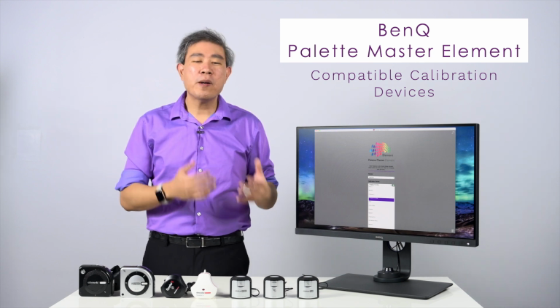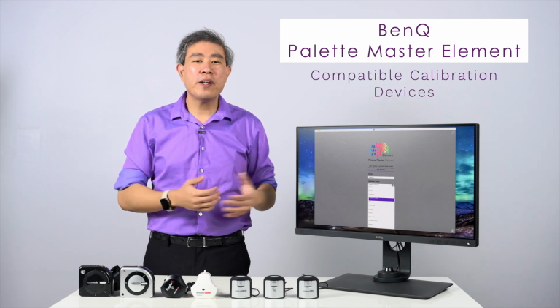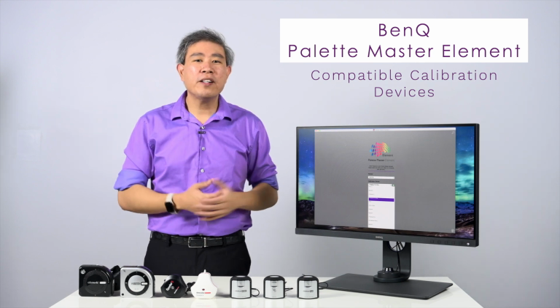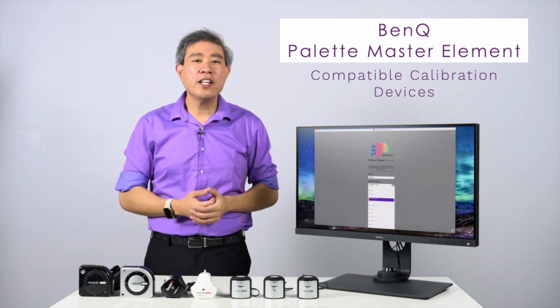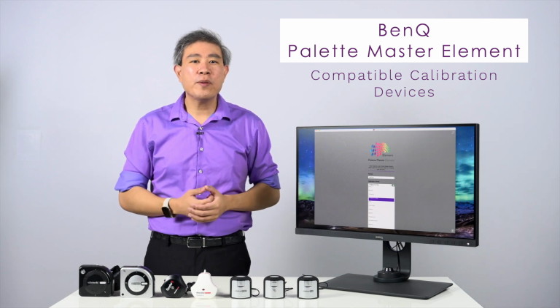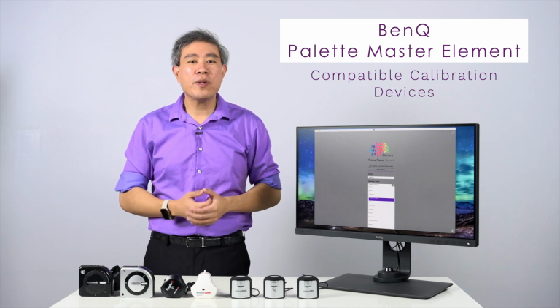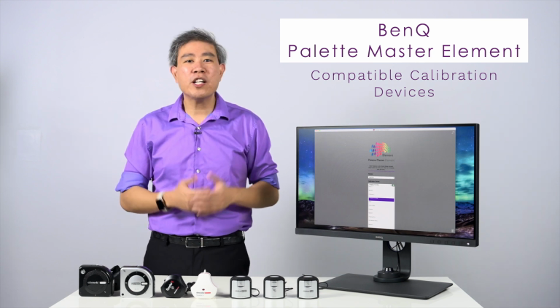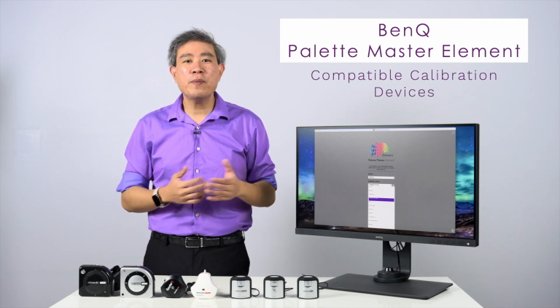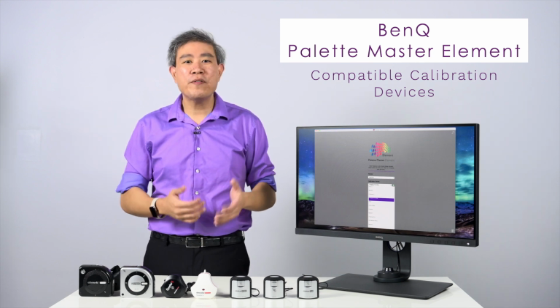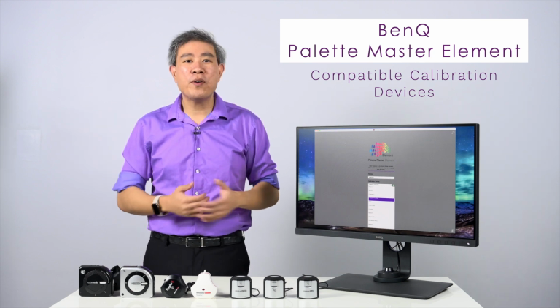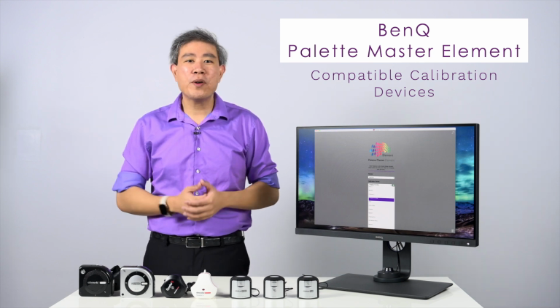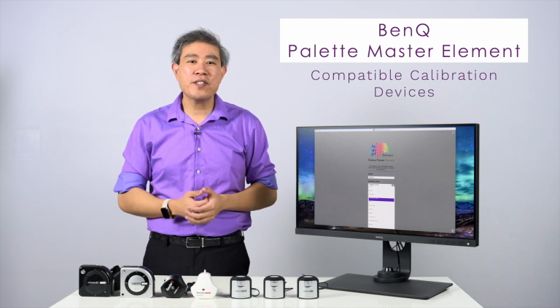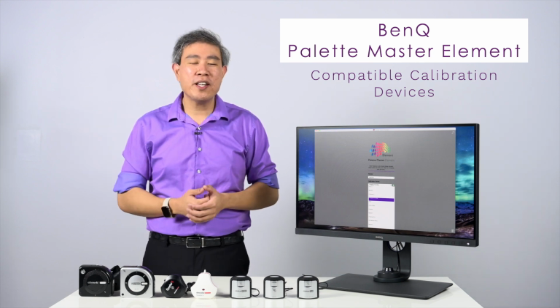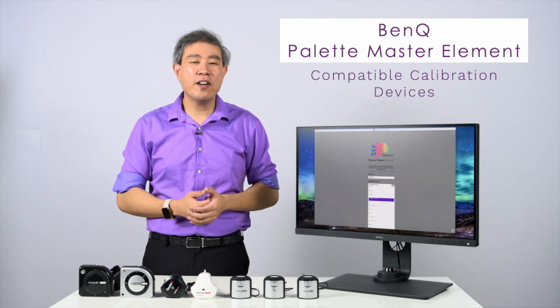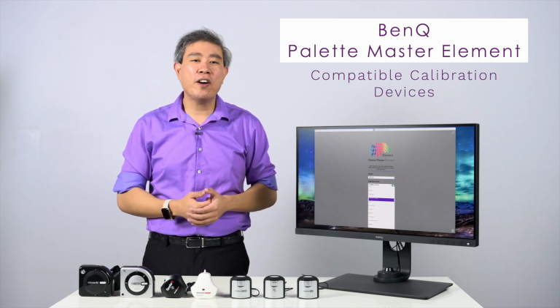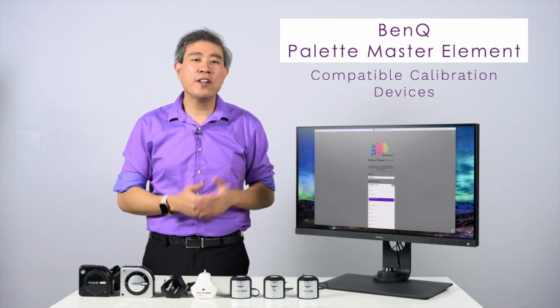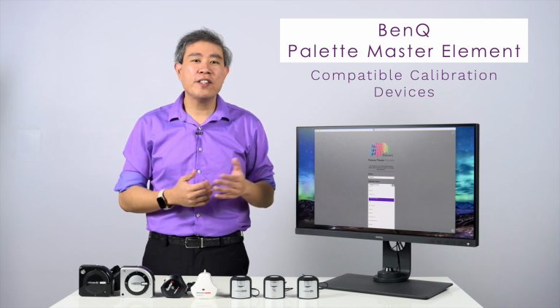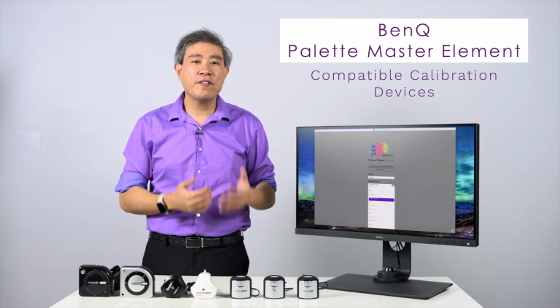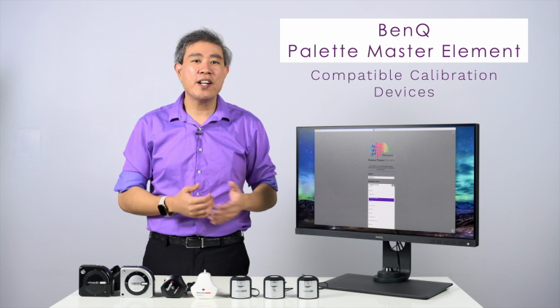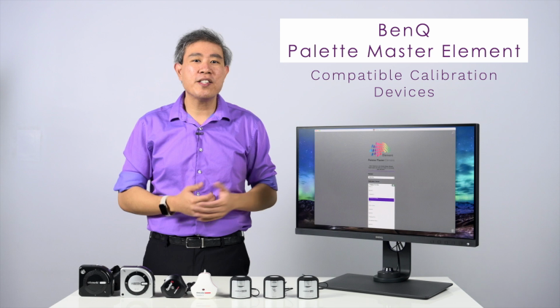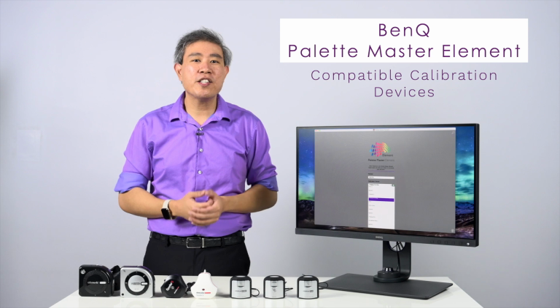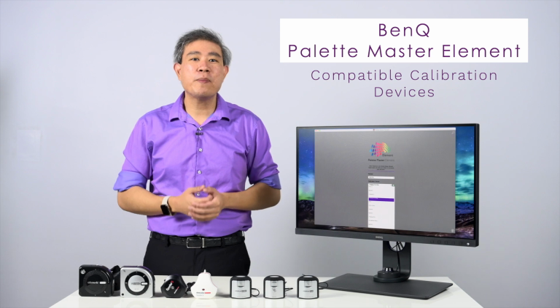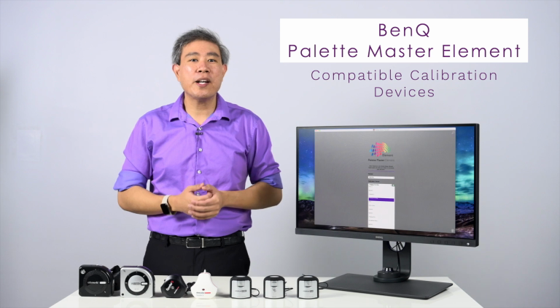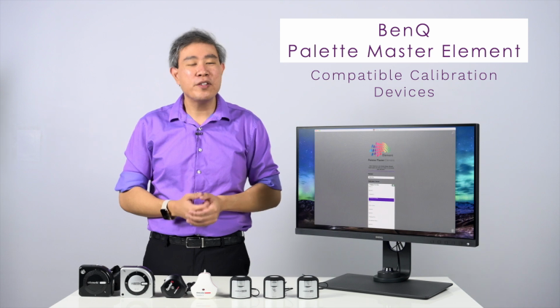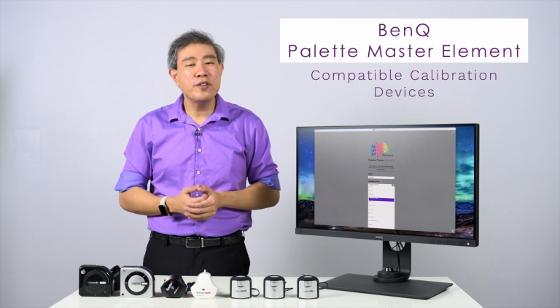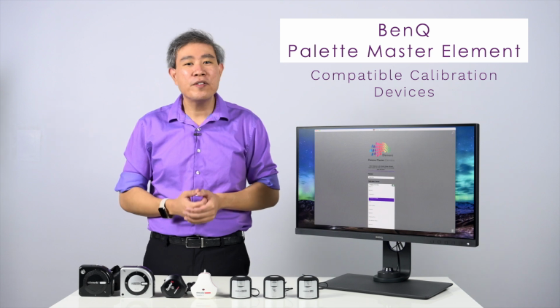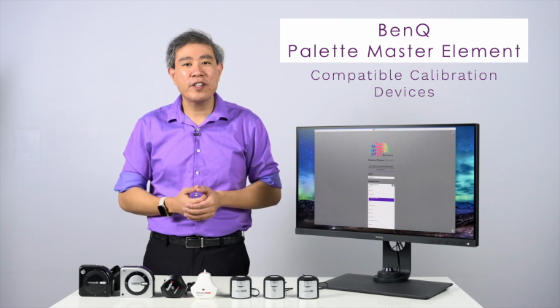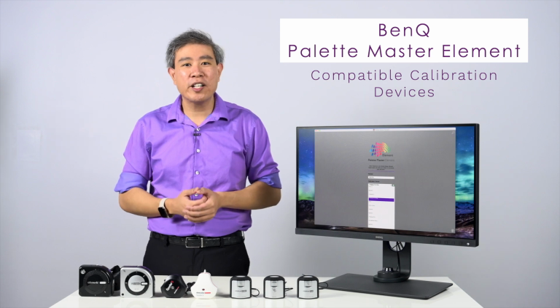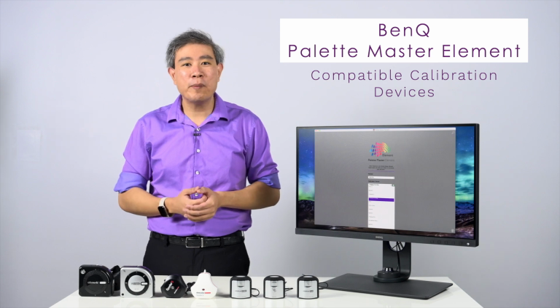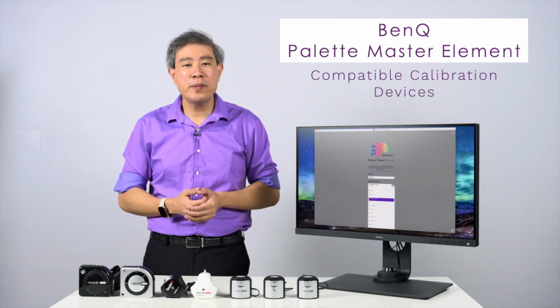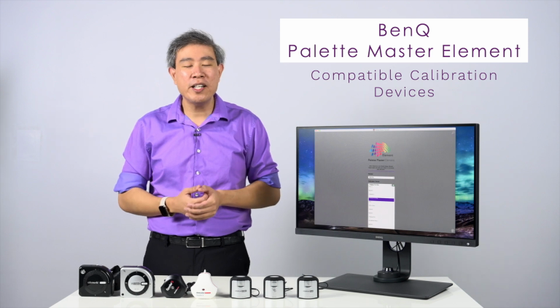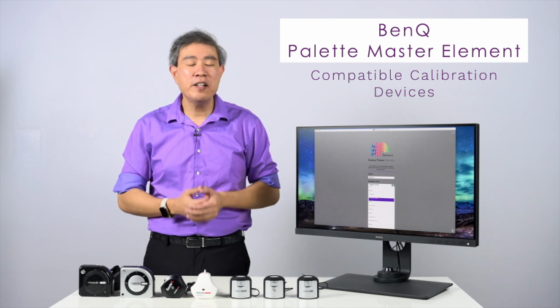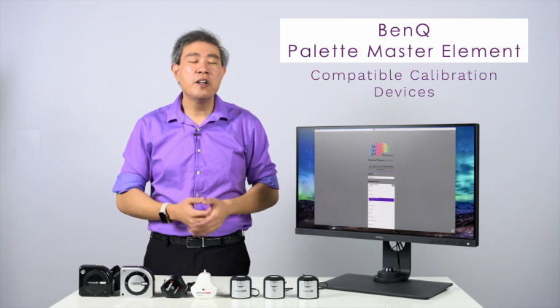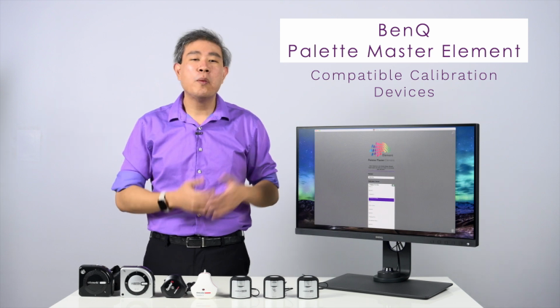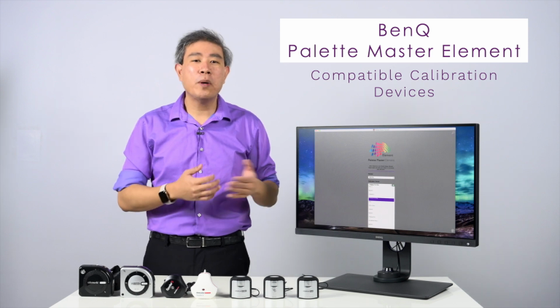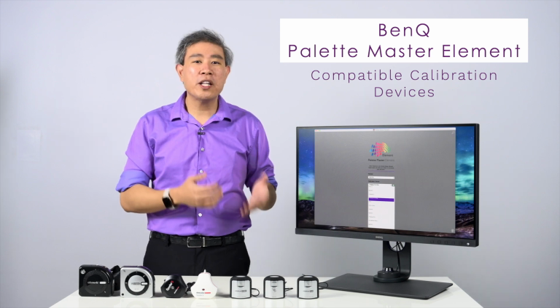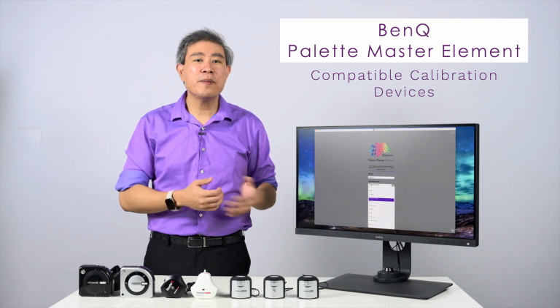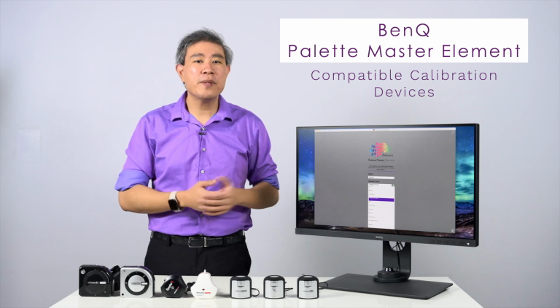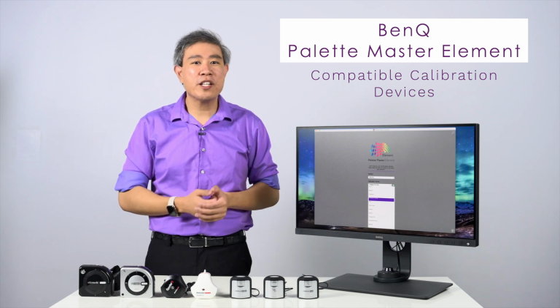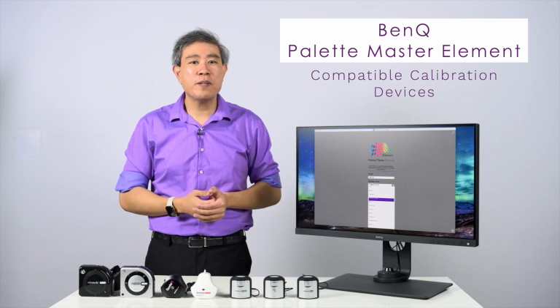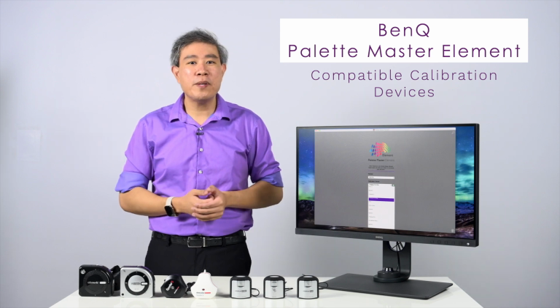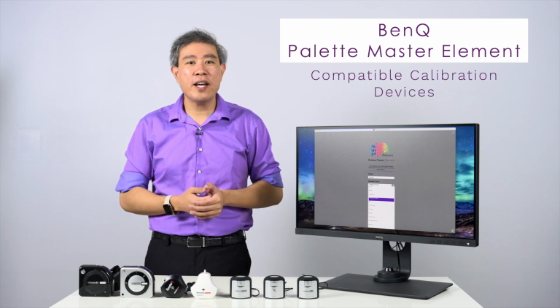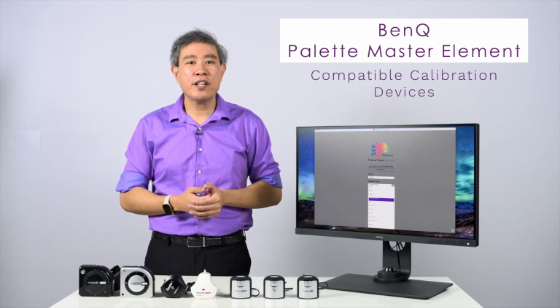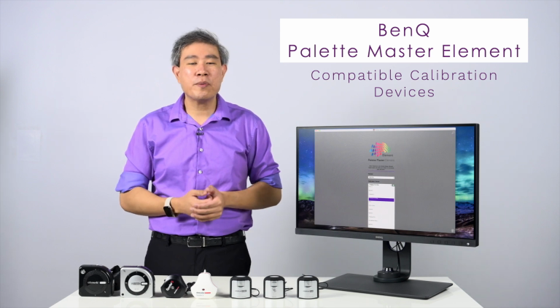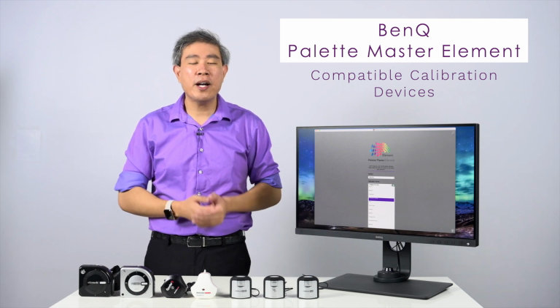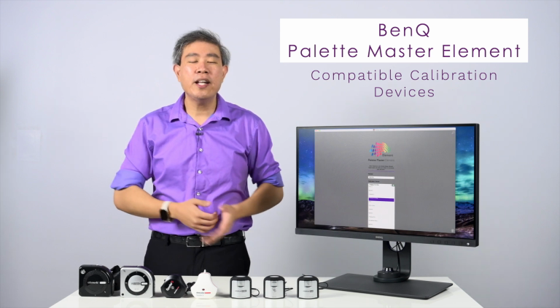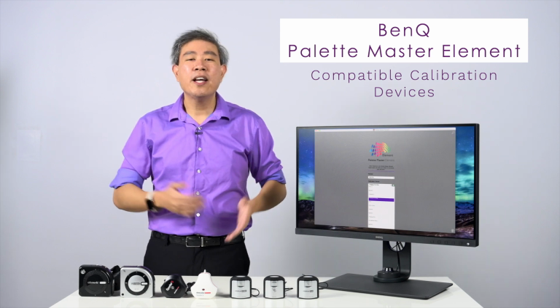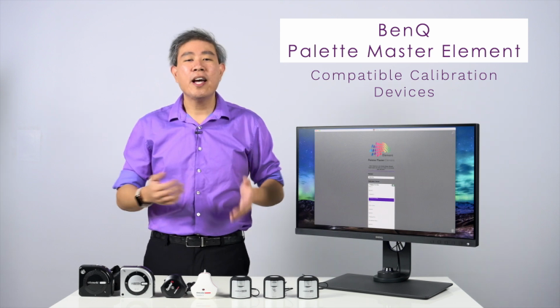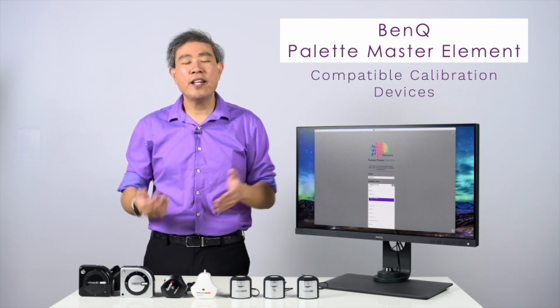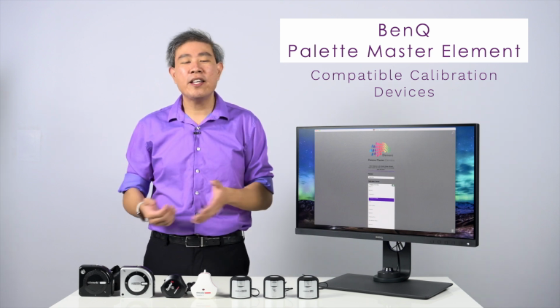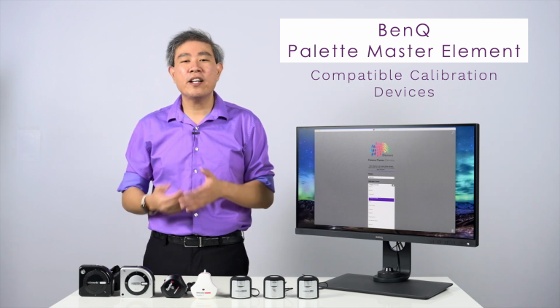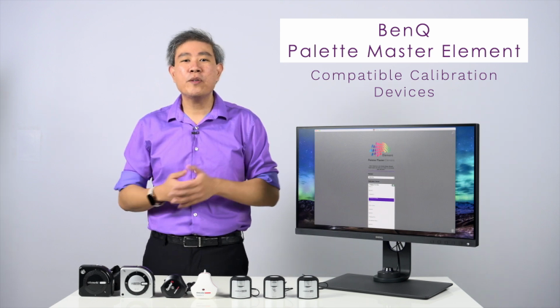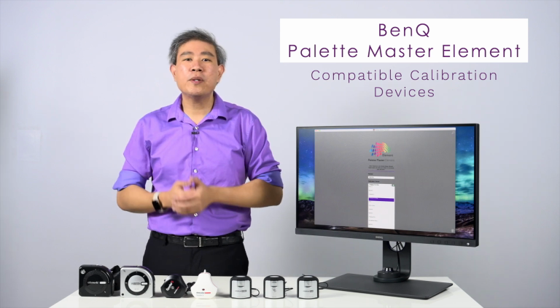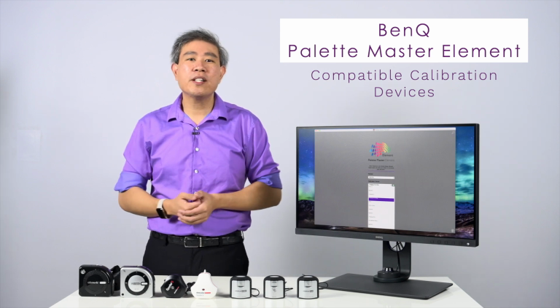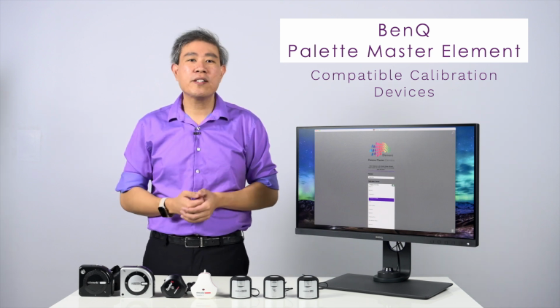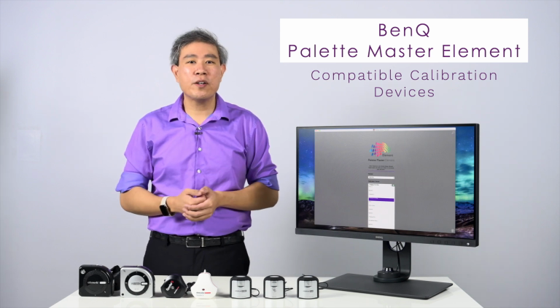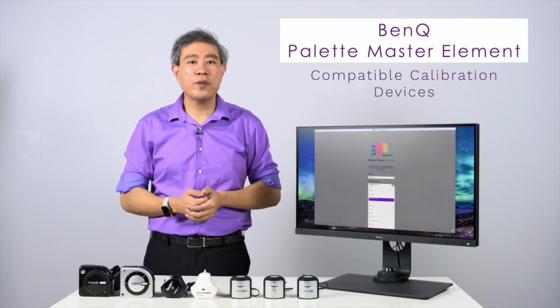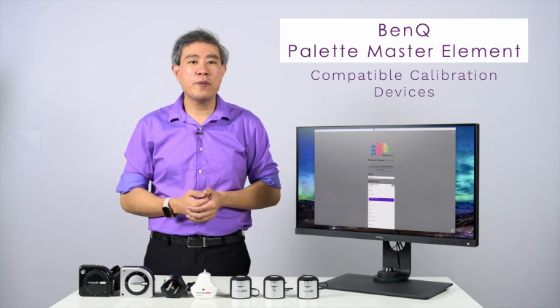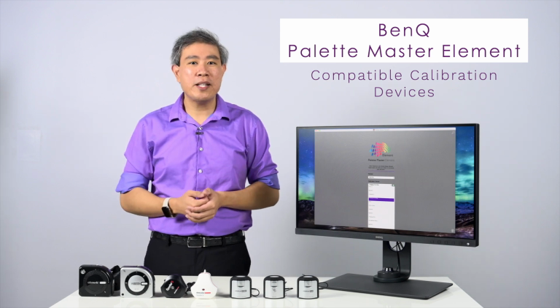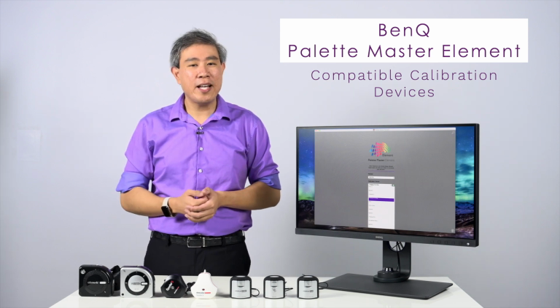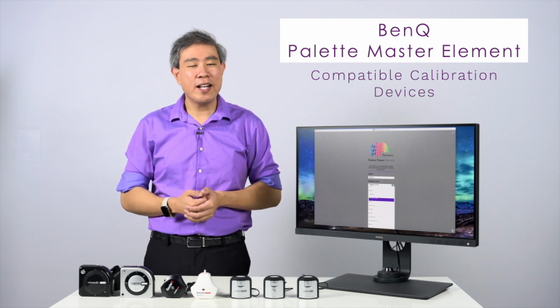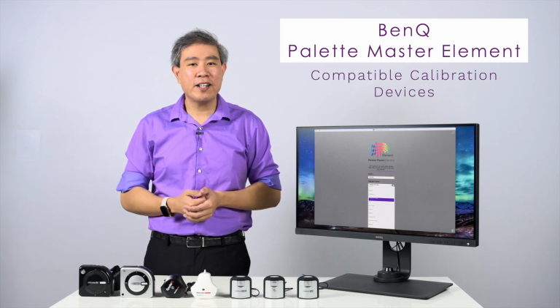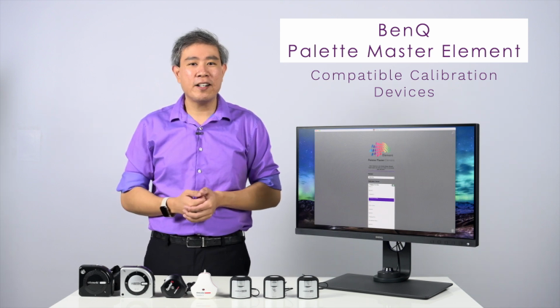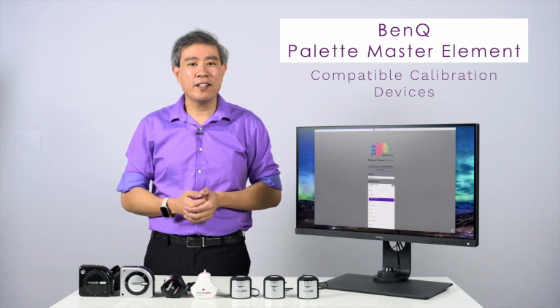We're going to be focusing primarily on devices by two different companies: X-Rite and Datacolor.